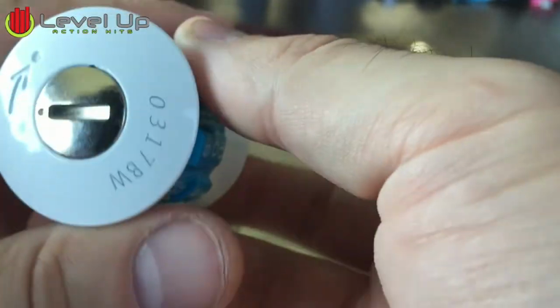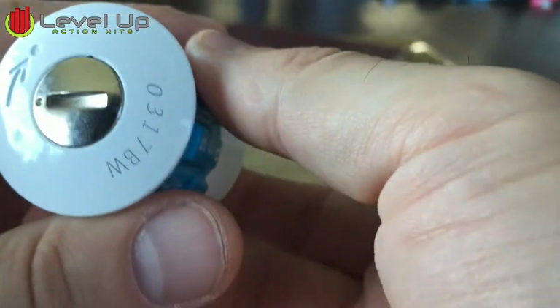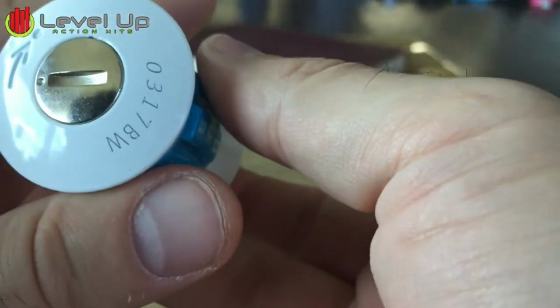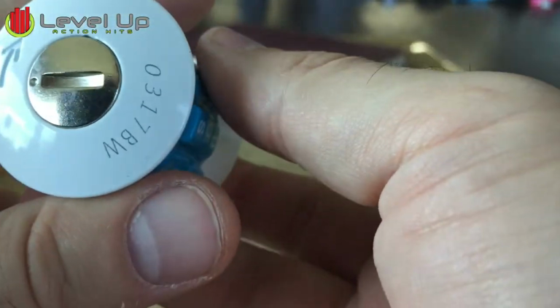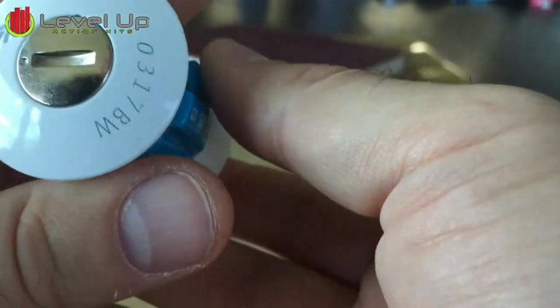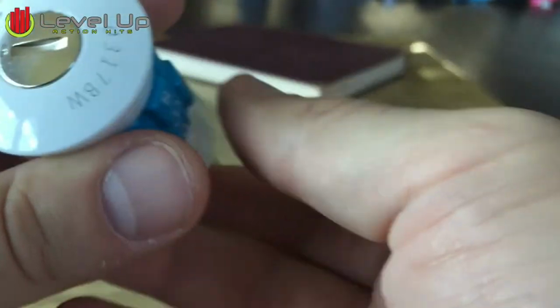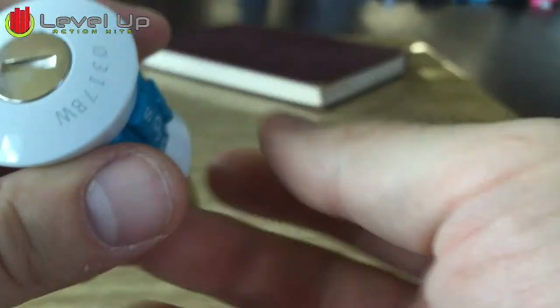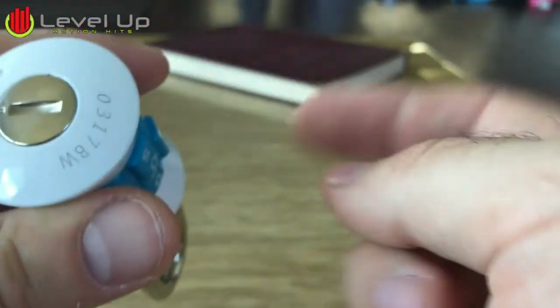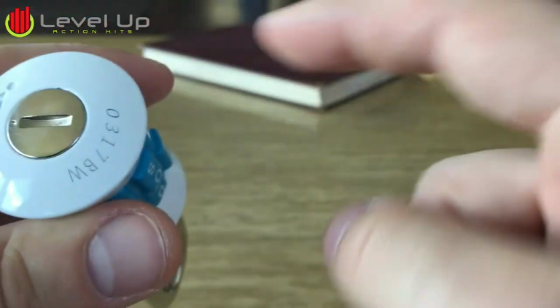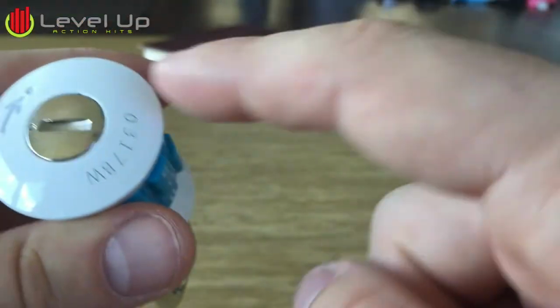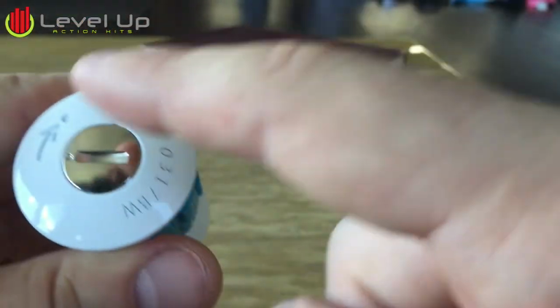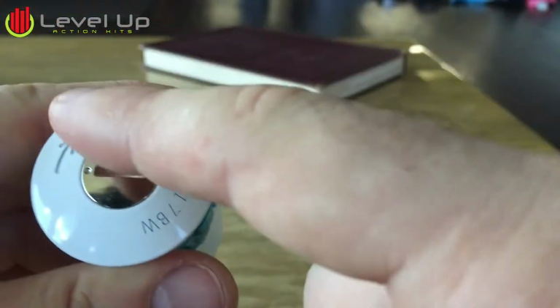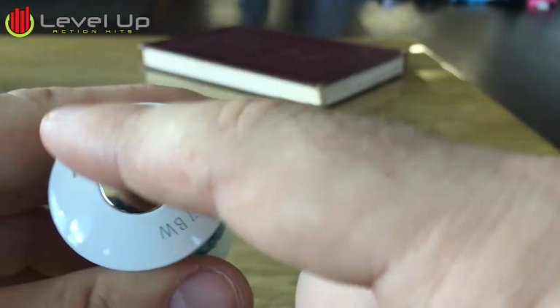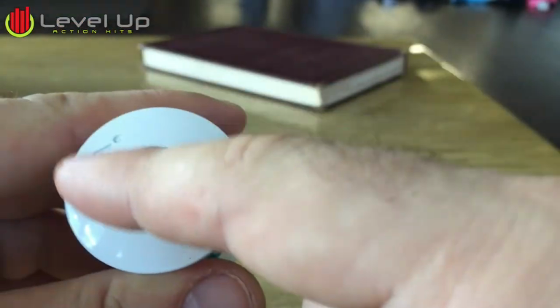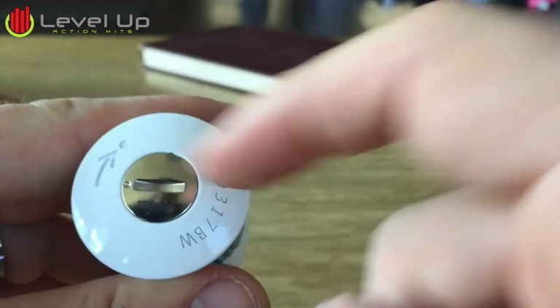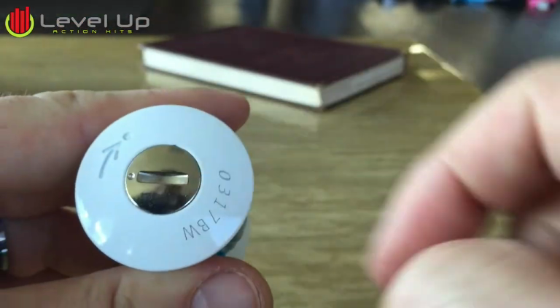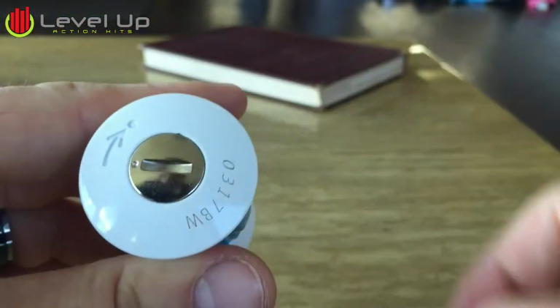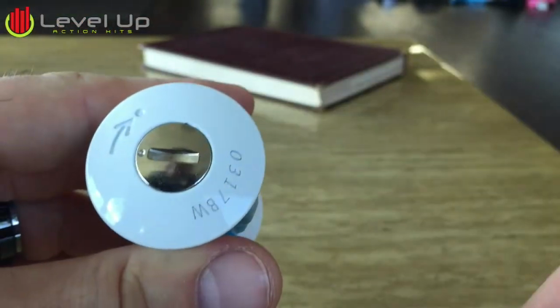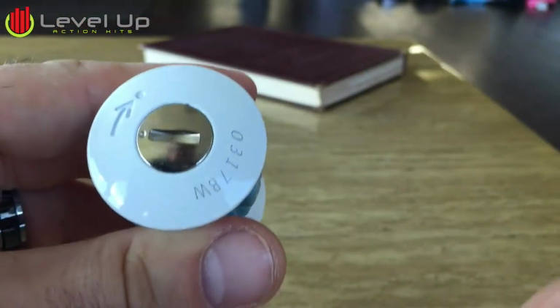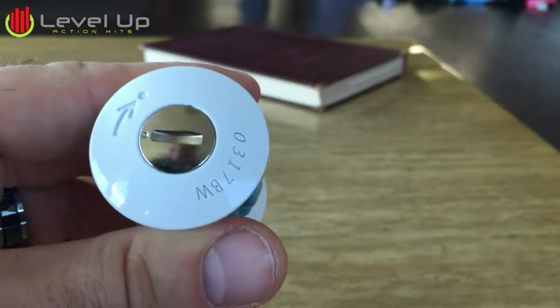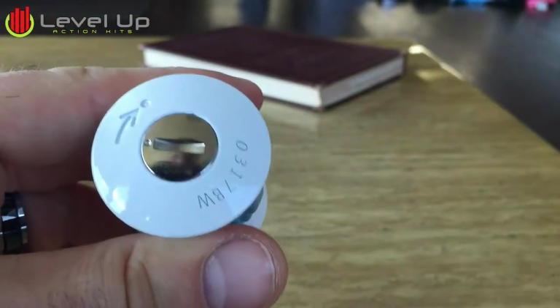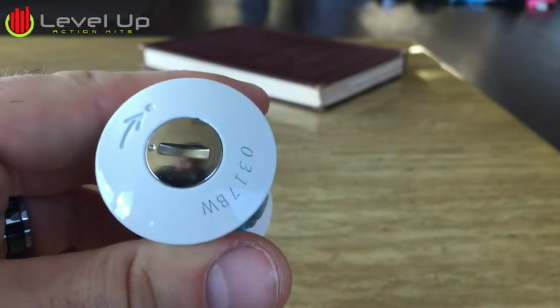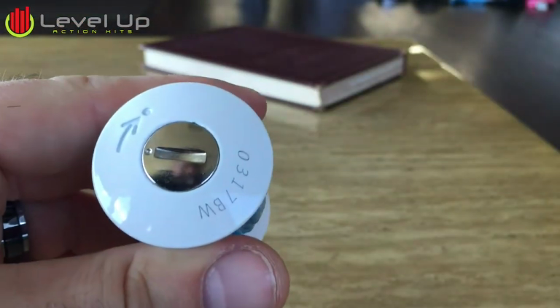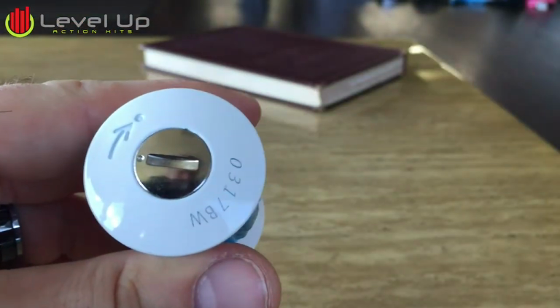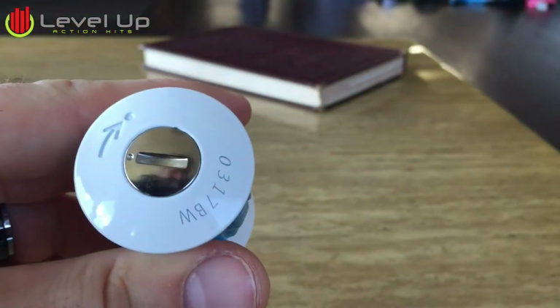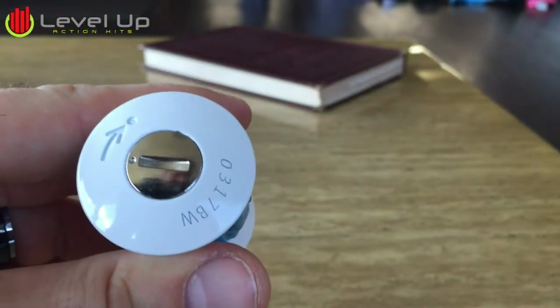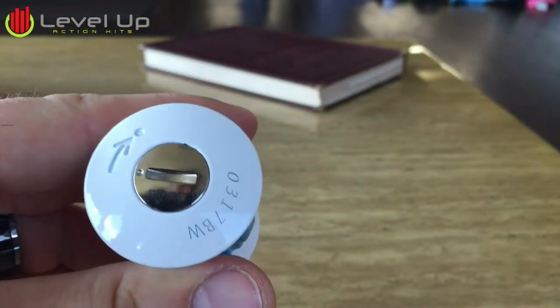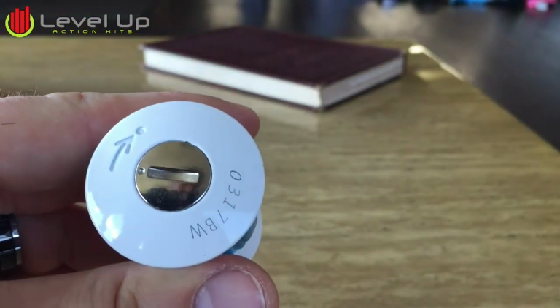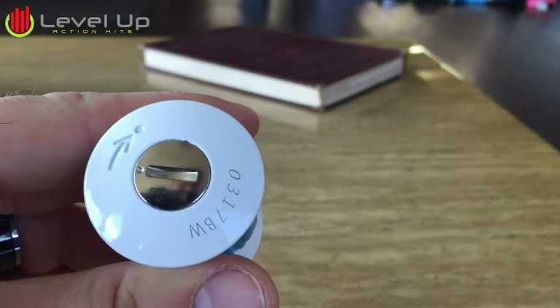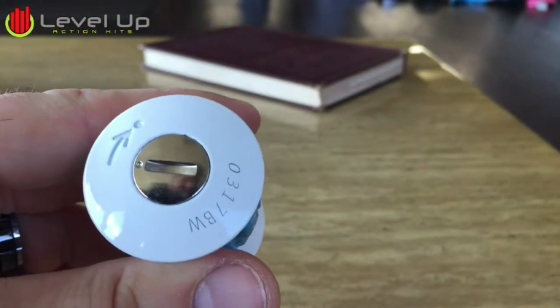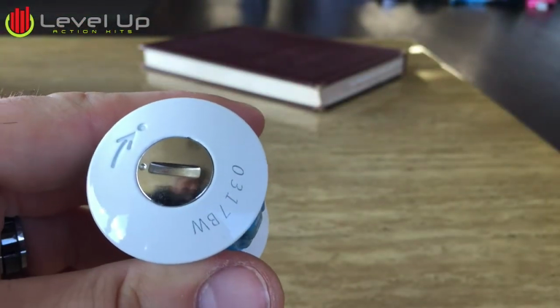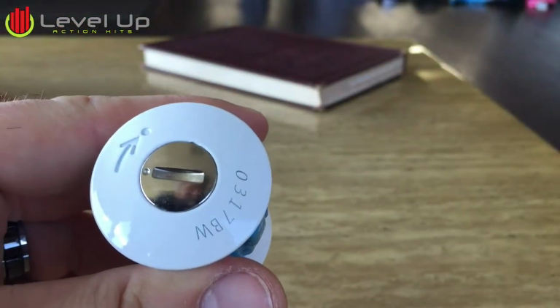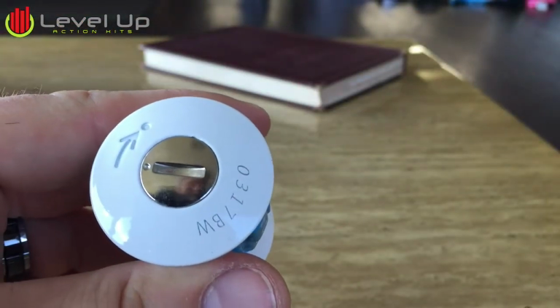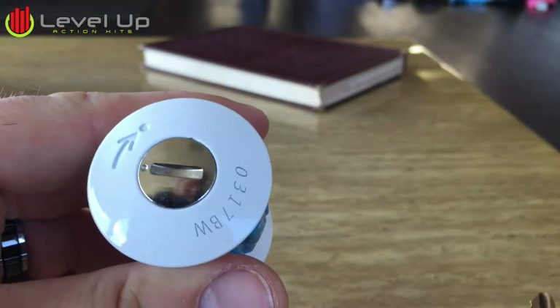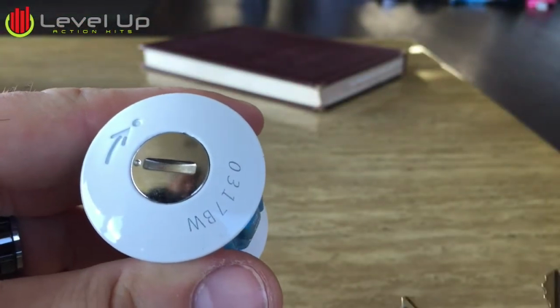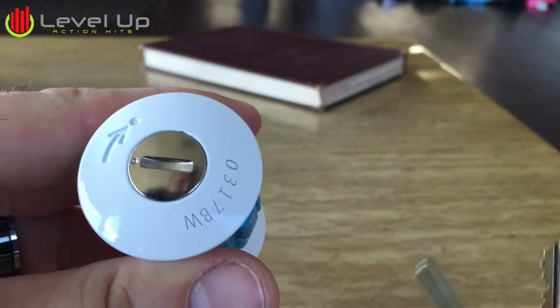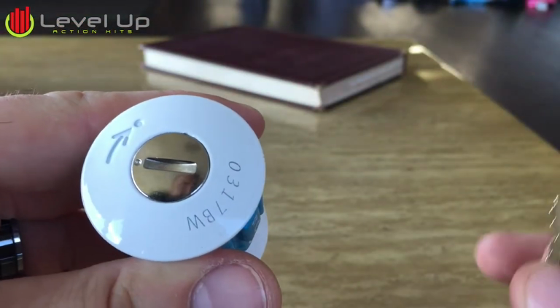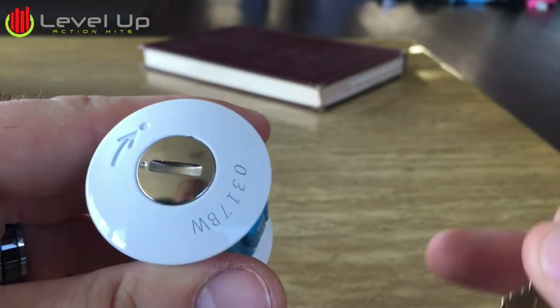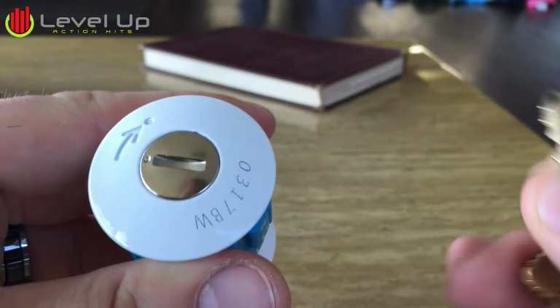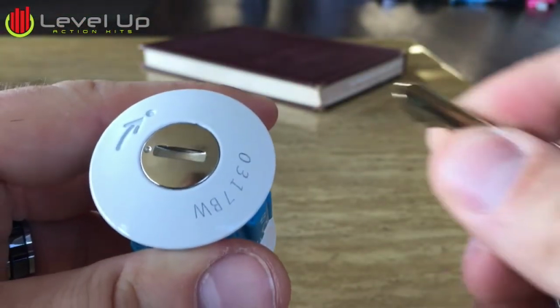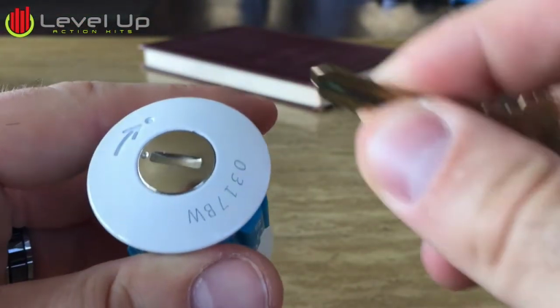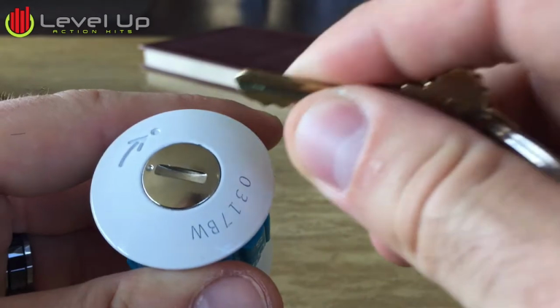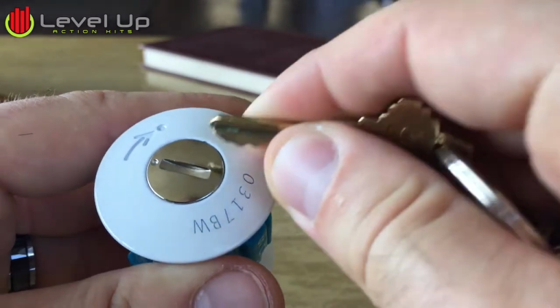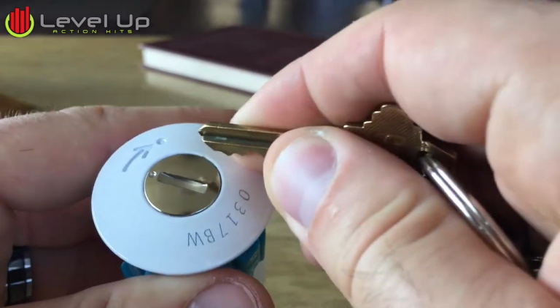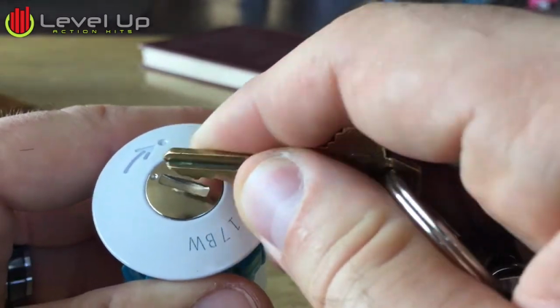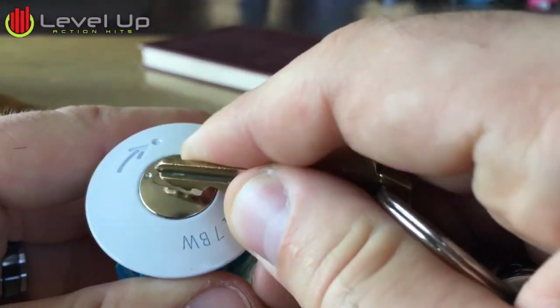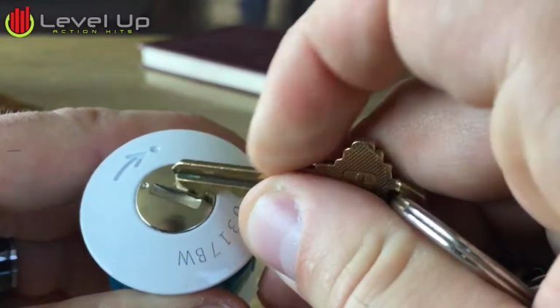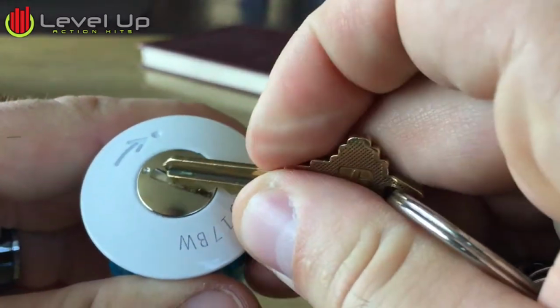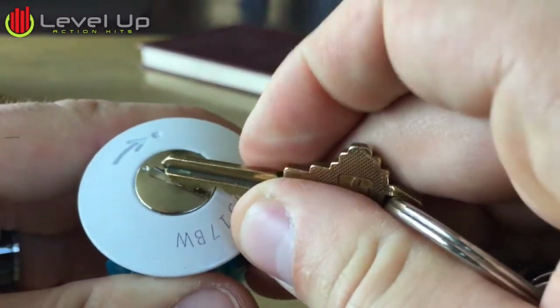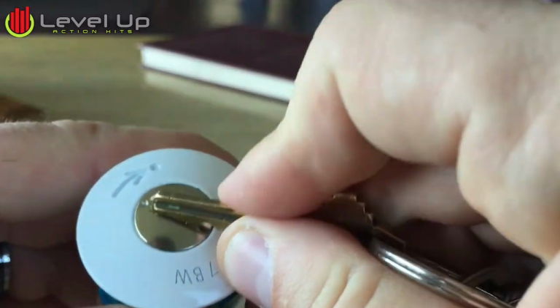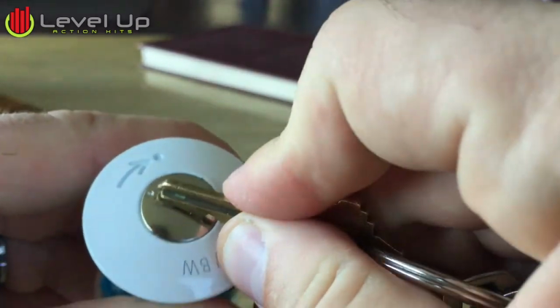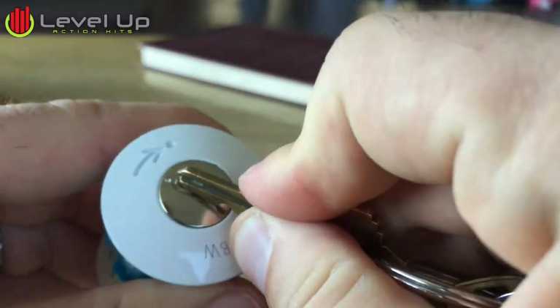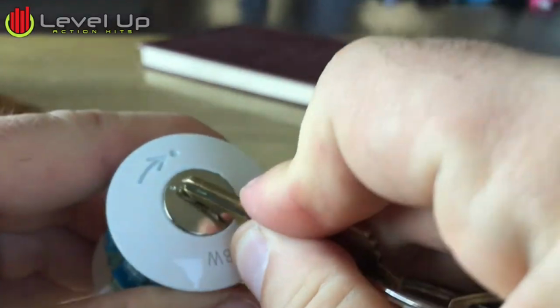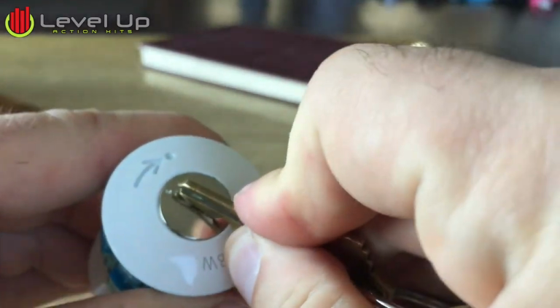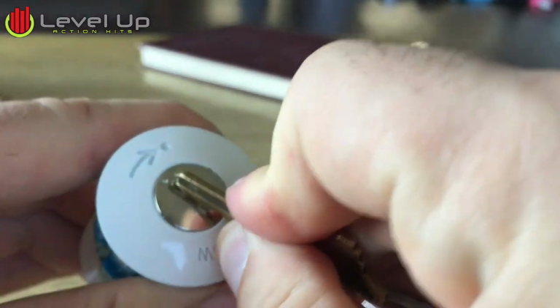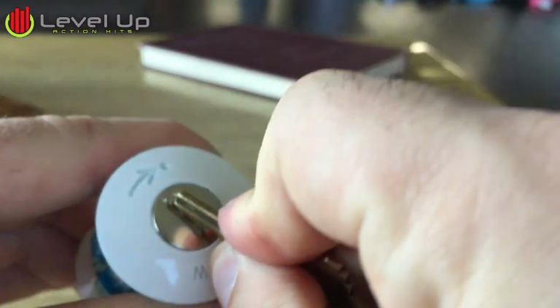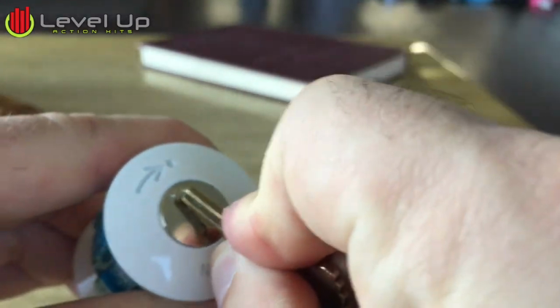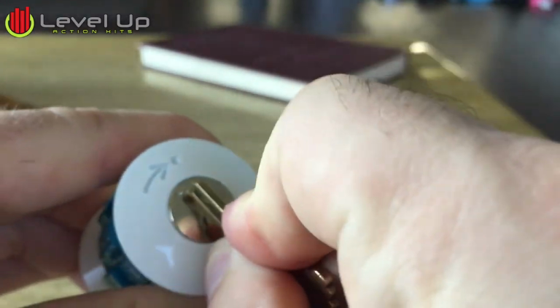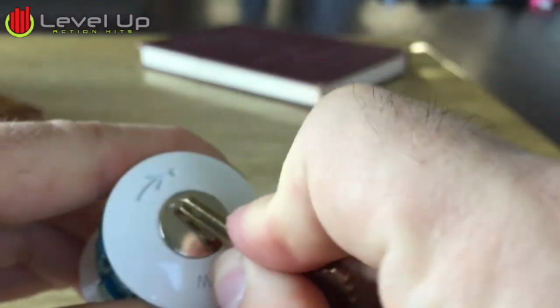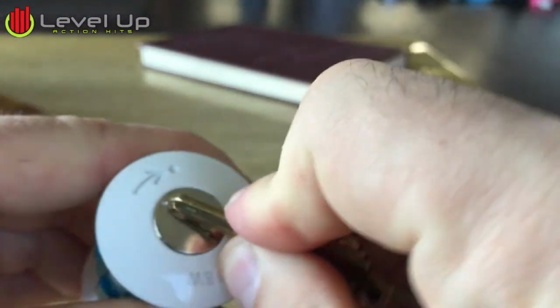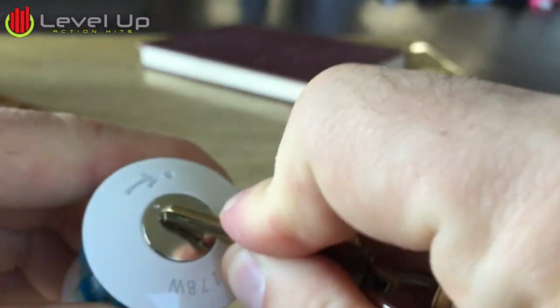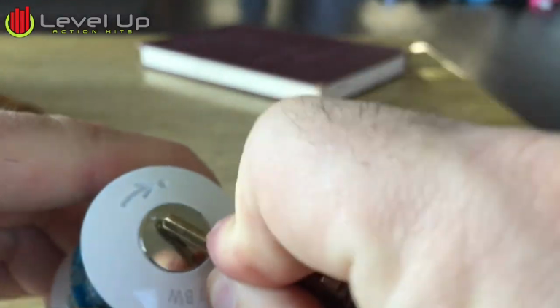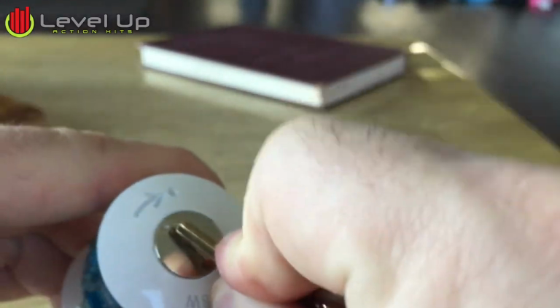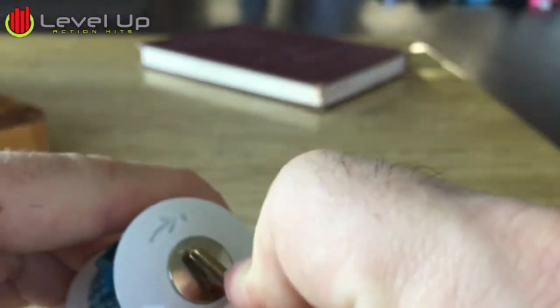Go to the bottom — see there's an arrow that shows you which way to turn it. You can use a quarter or a key, just rotate.